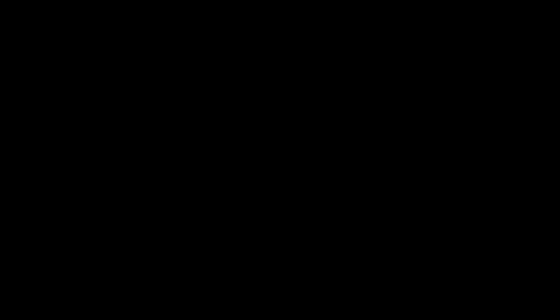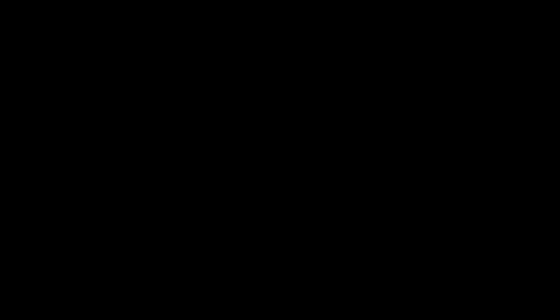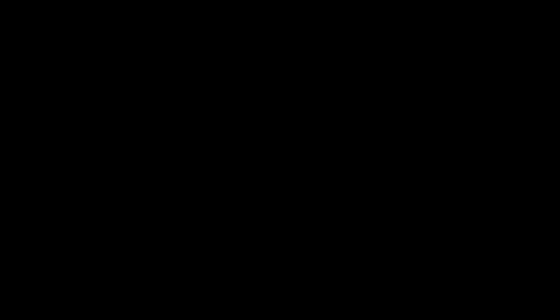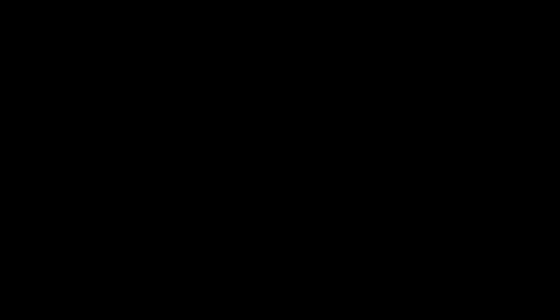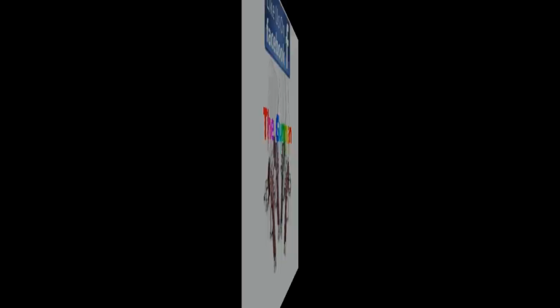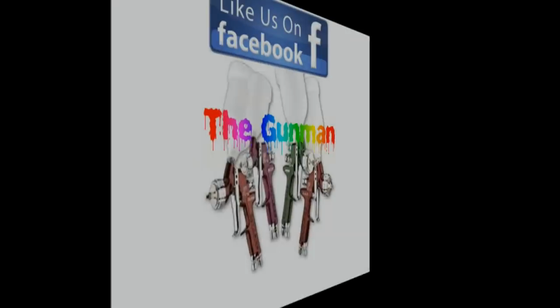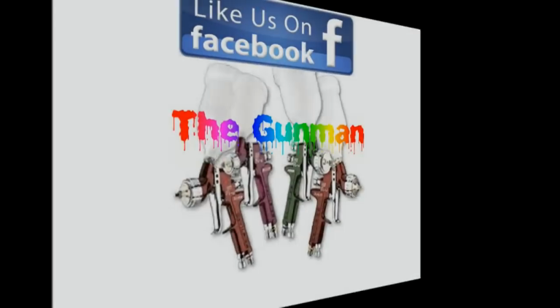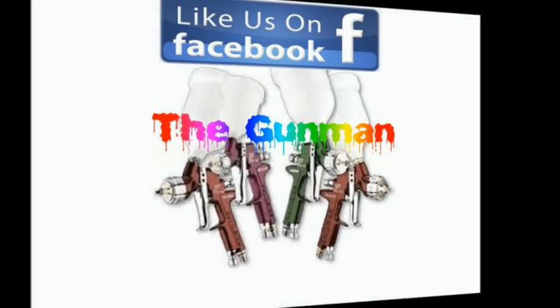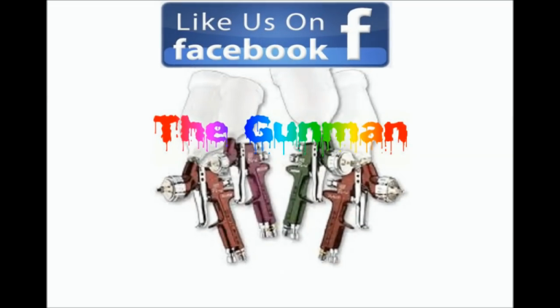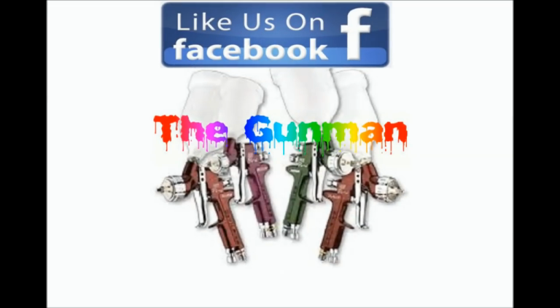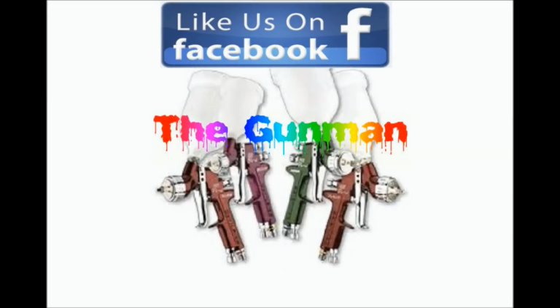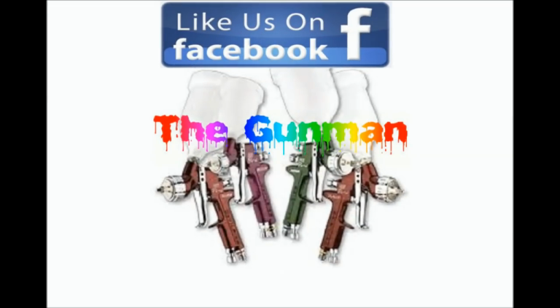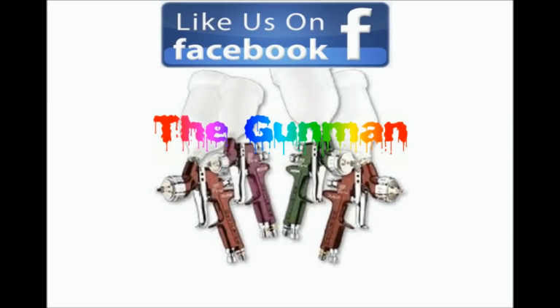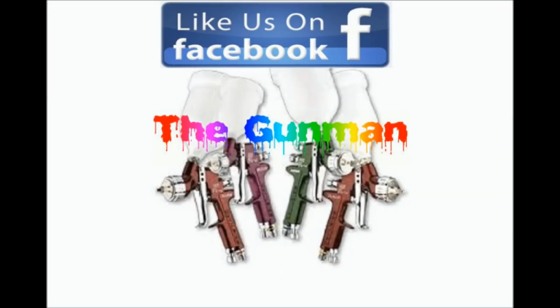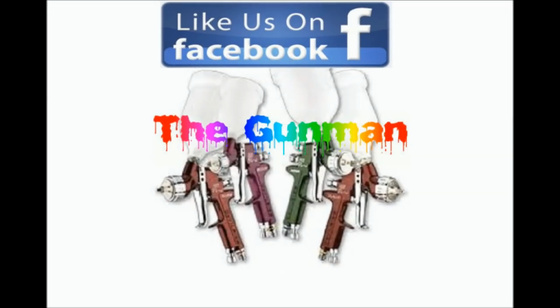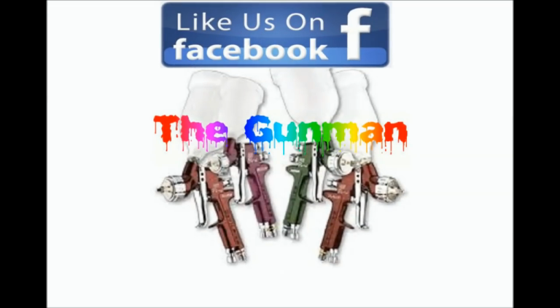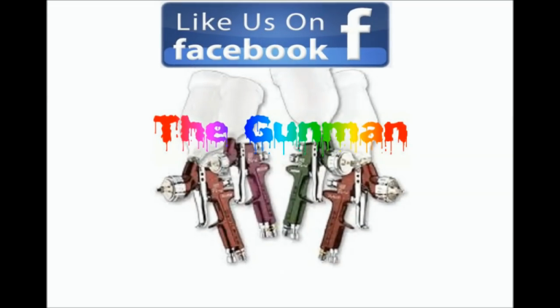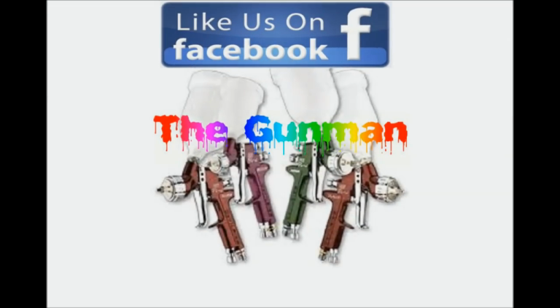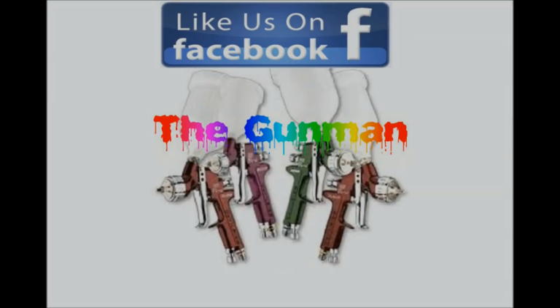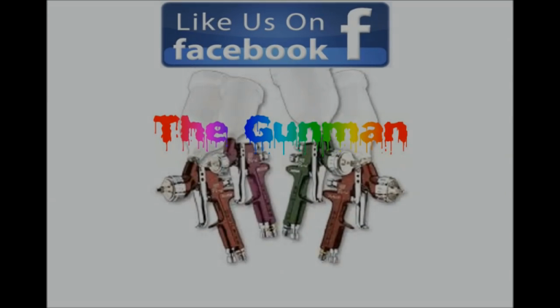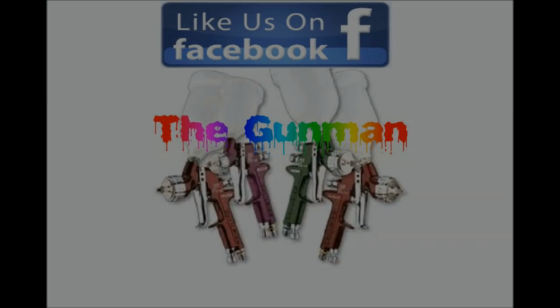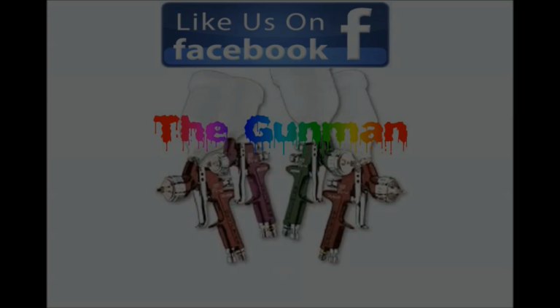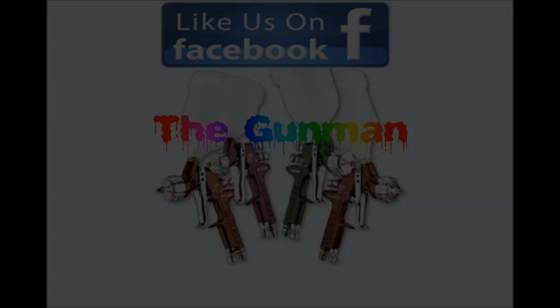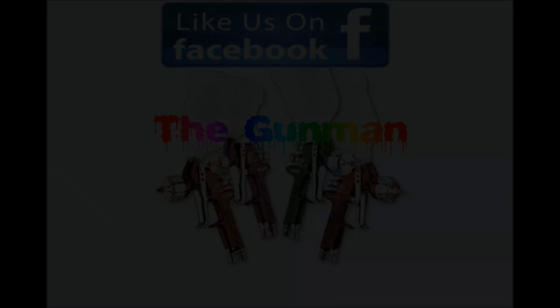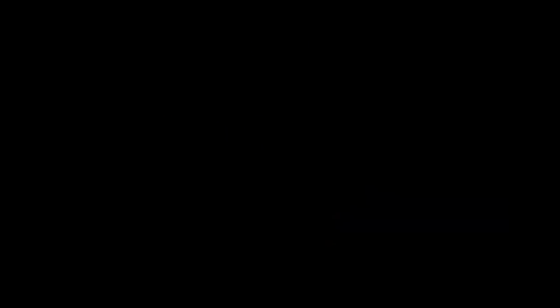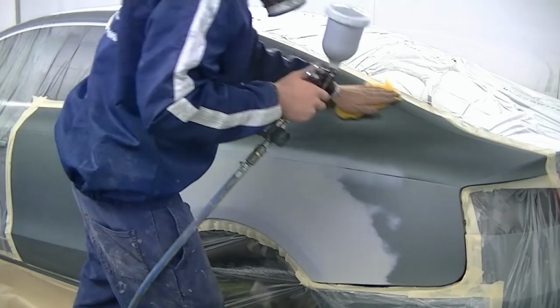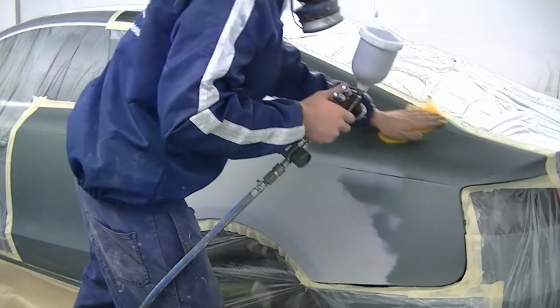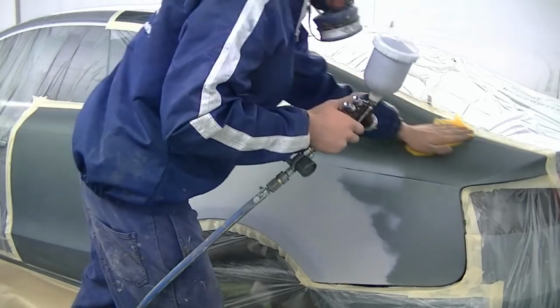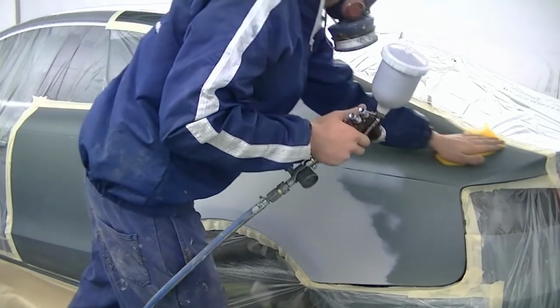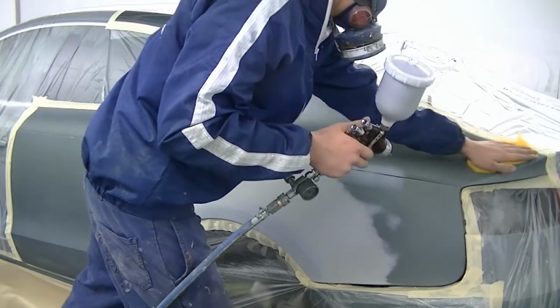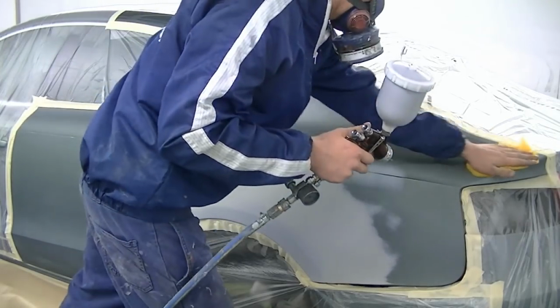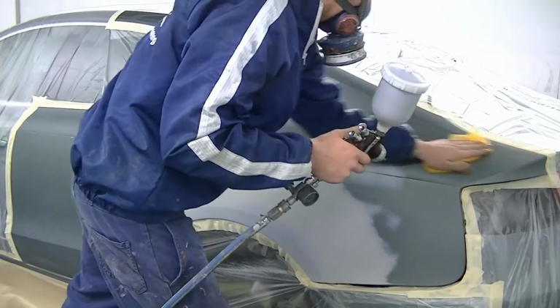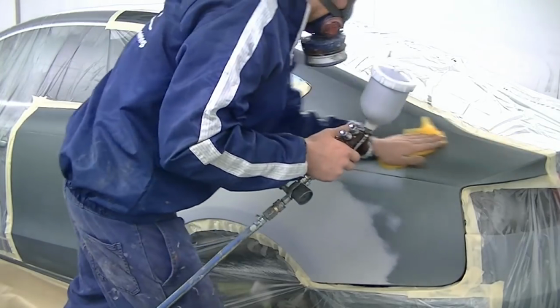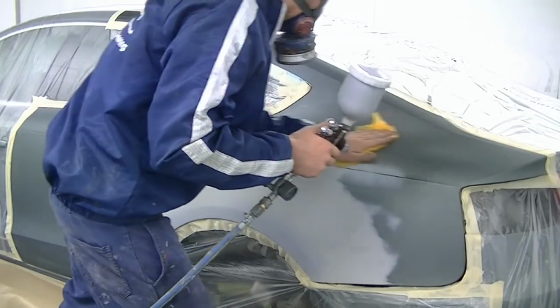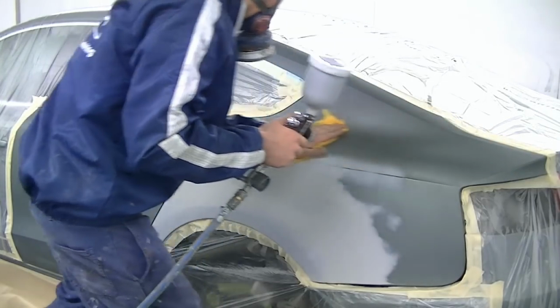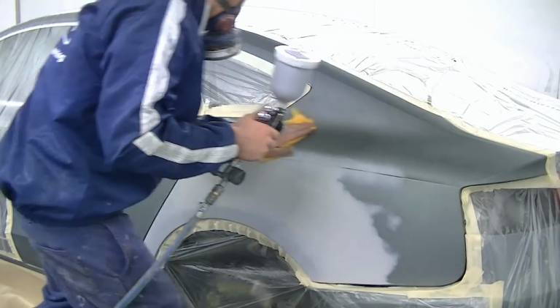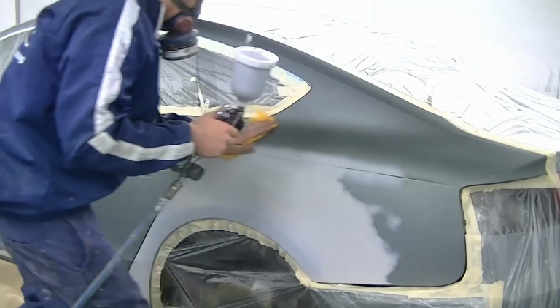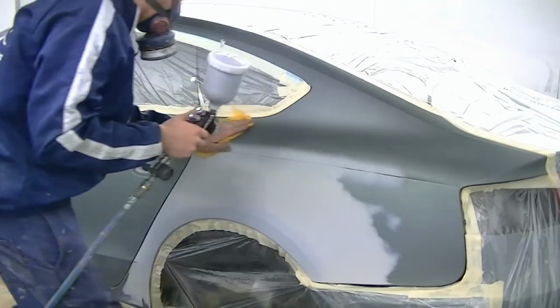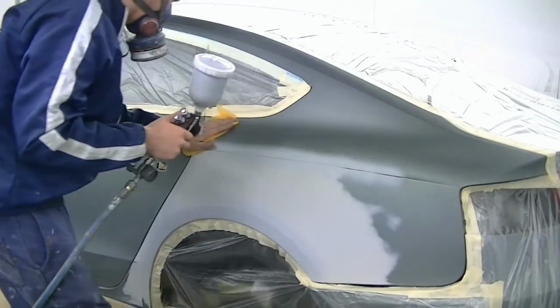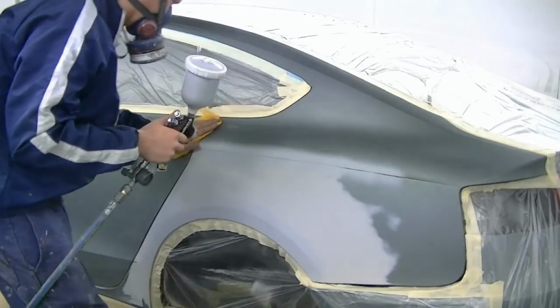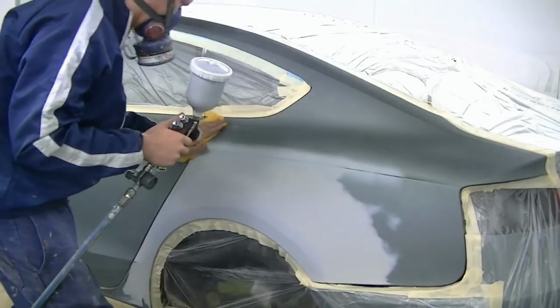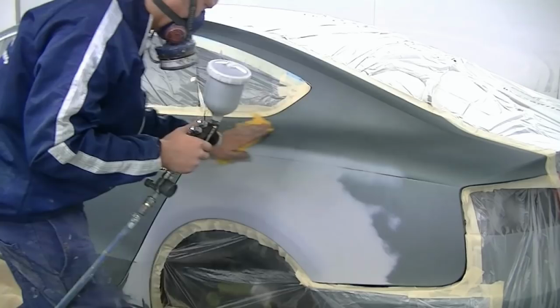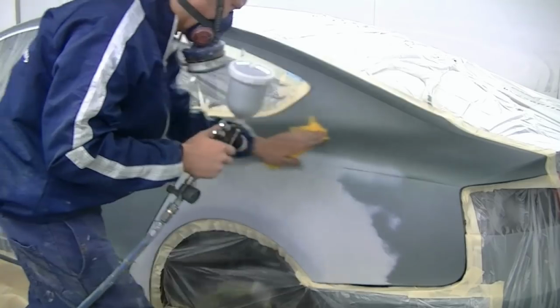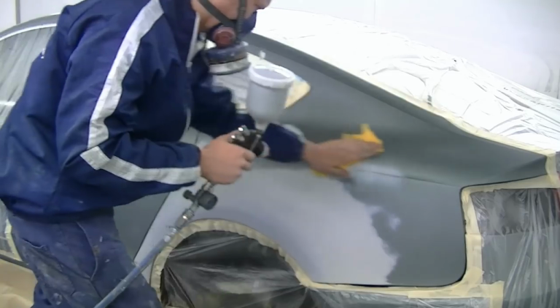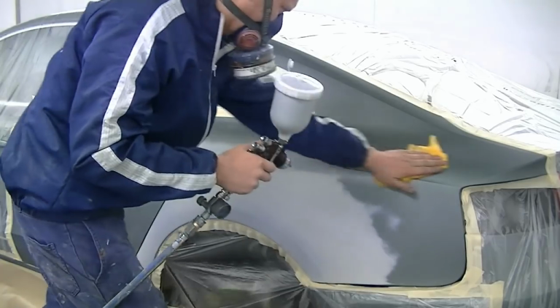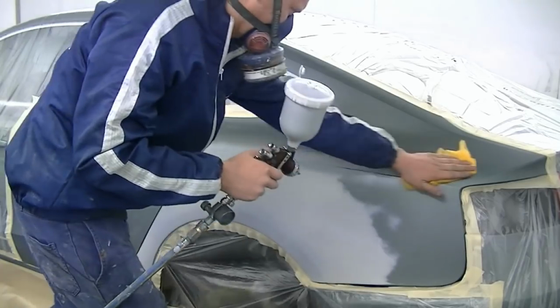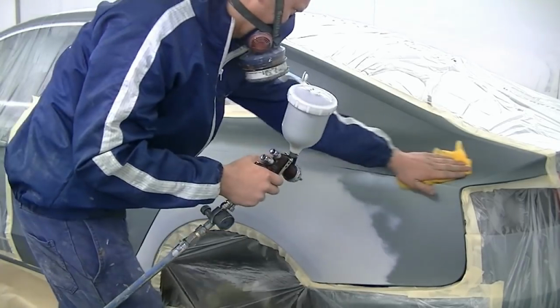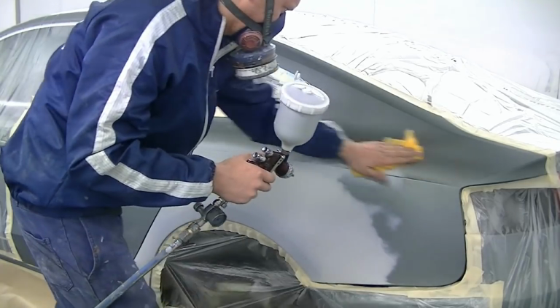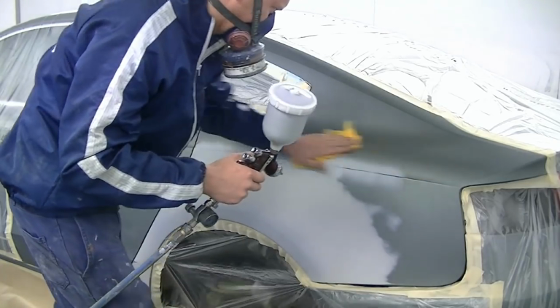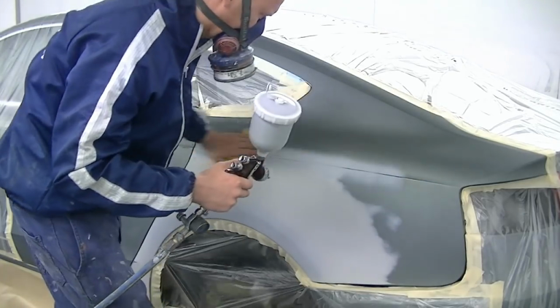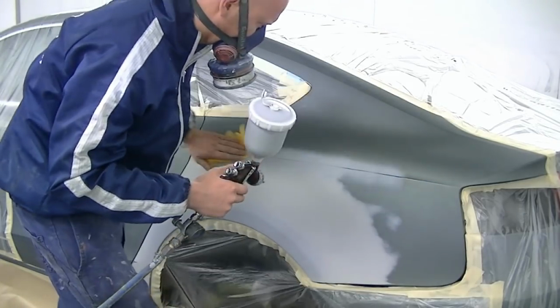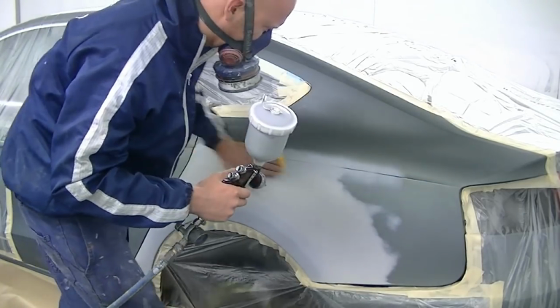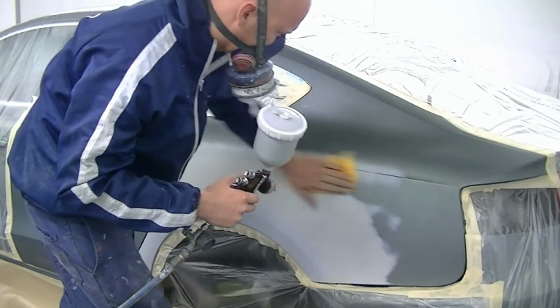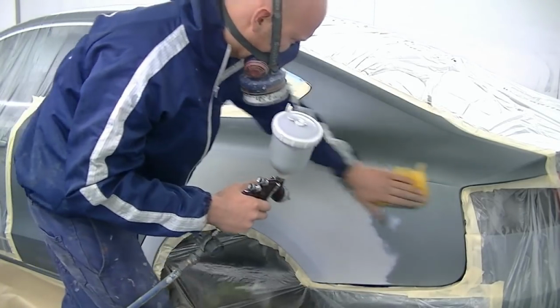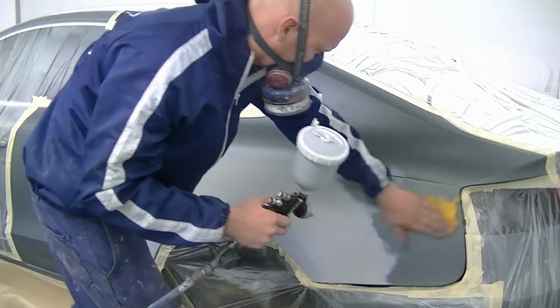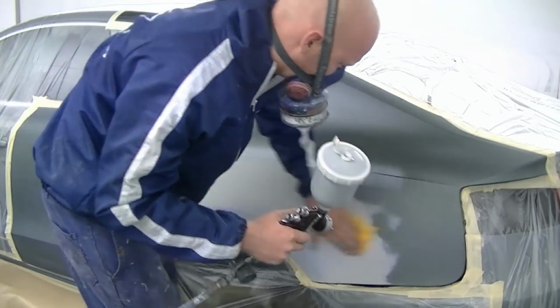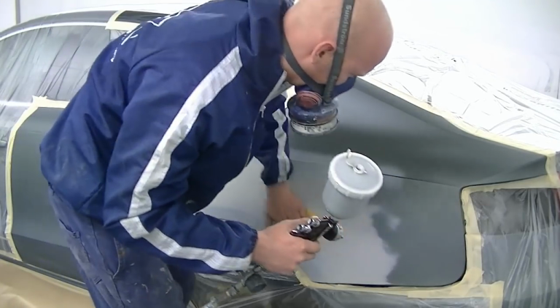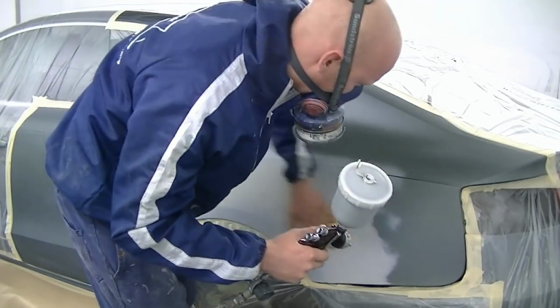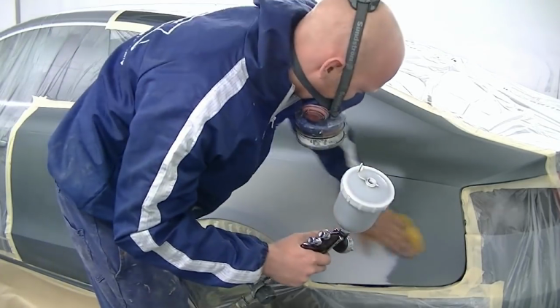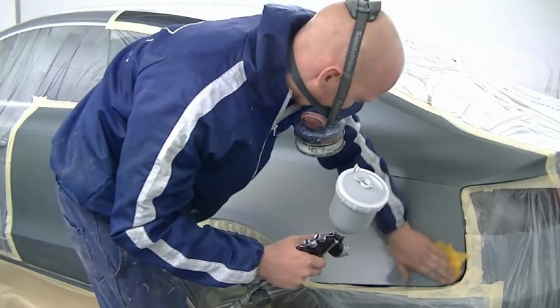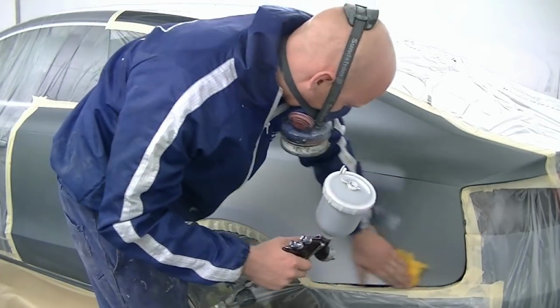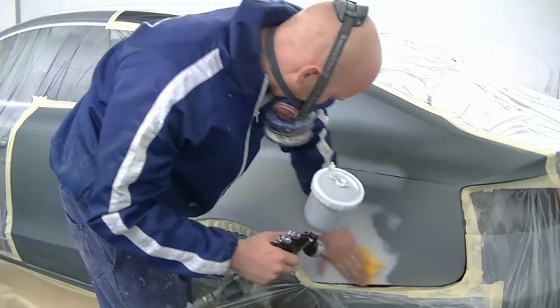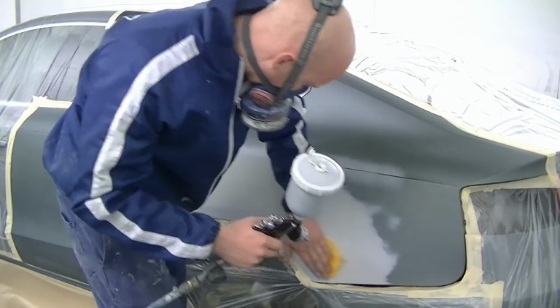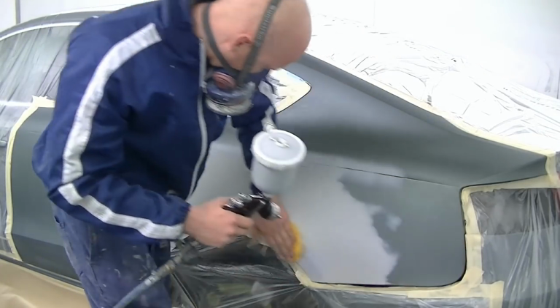Hi and welcome to this episode of the Gunman. In this video, I'll take you through the paint work on this Audi A5 Quattro.